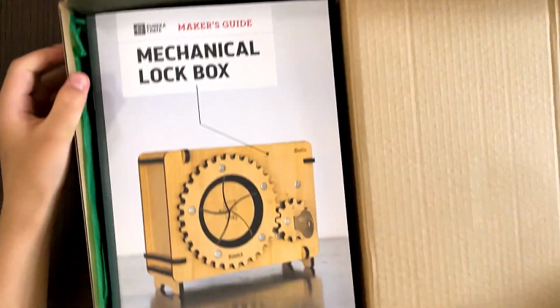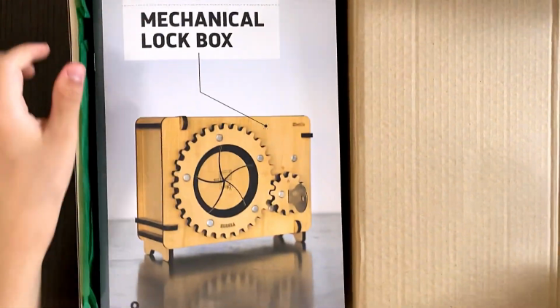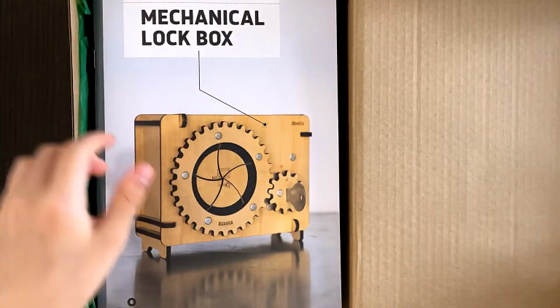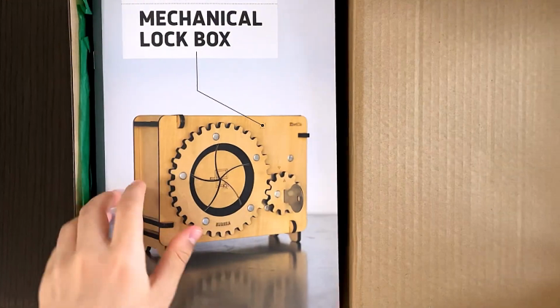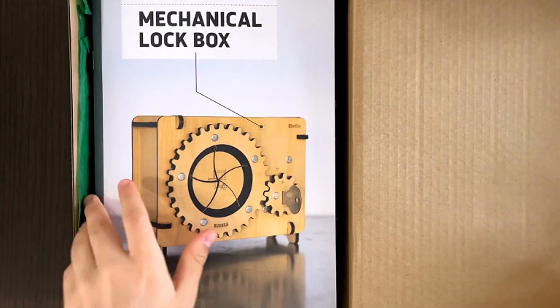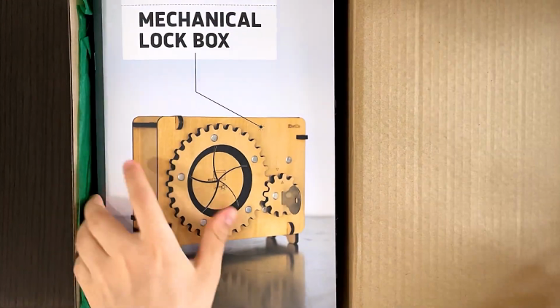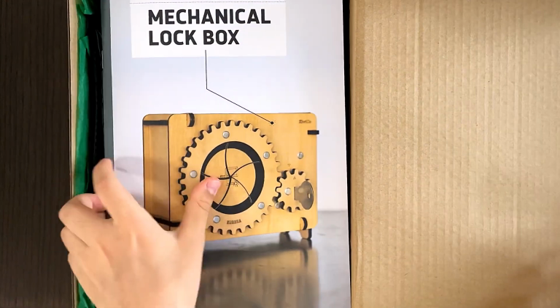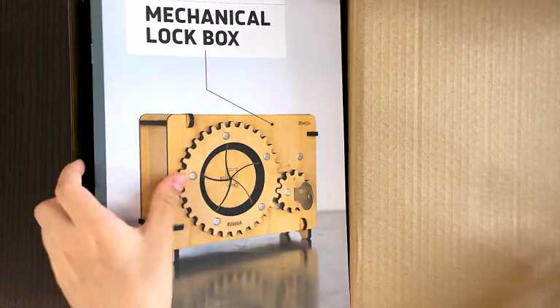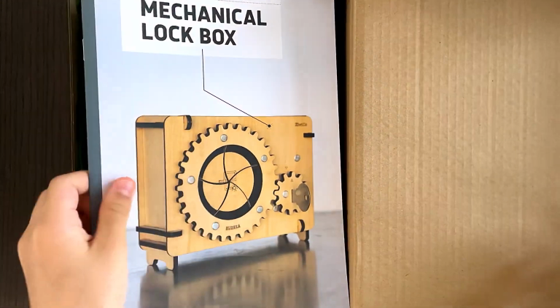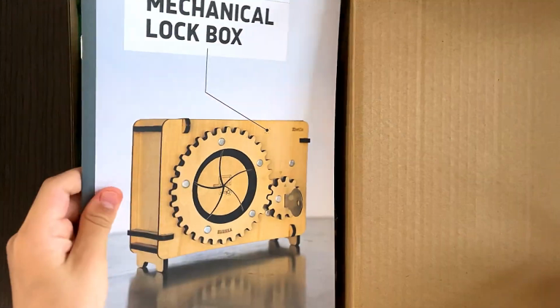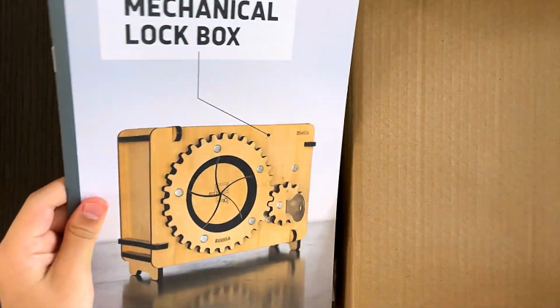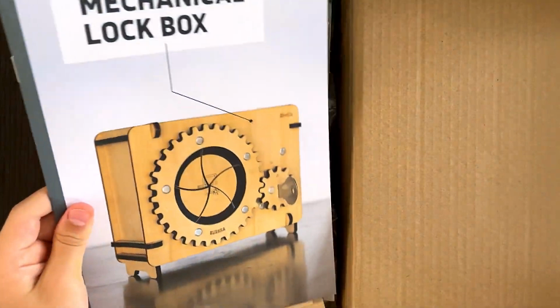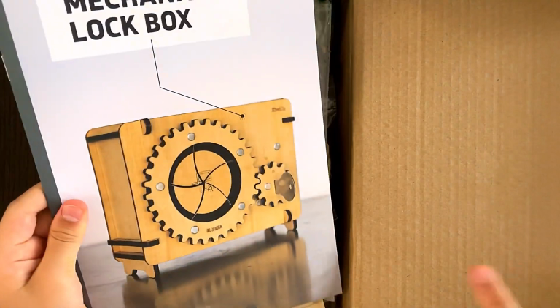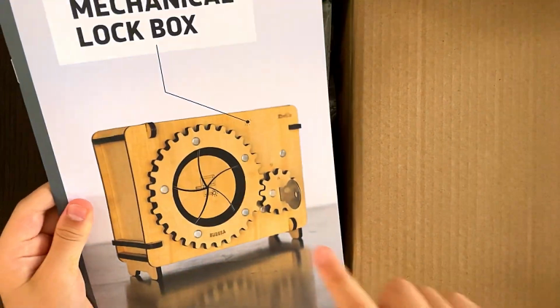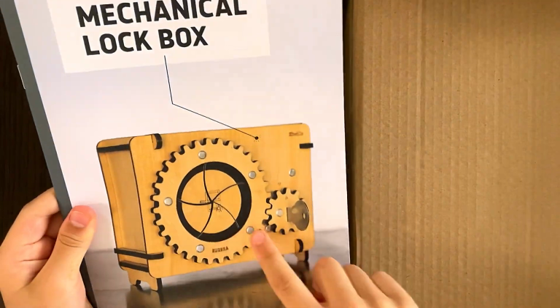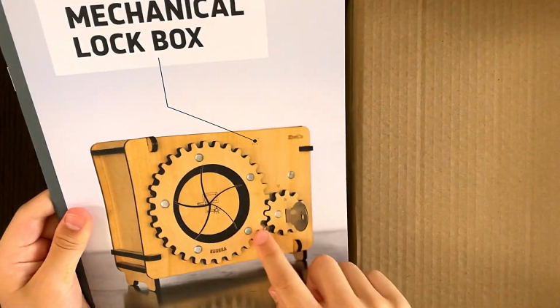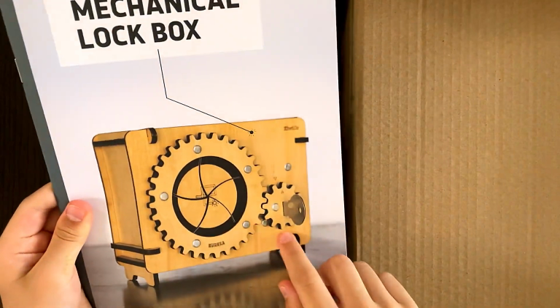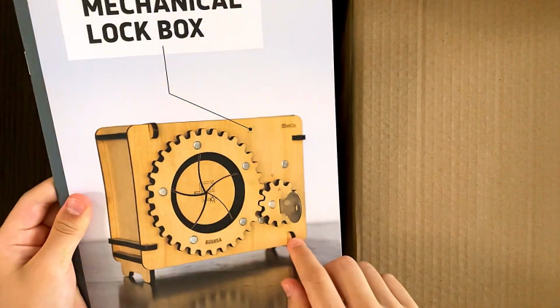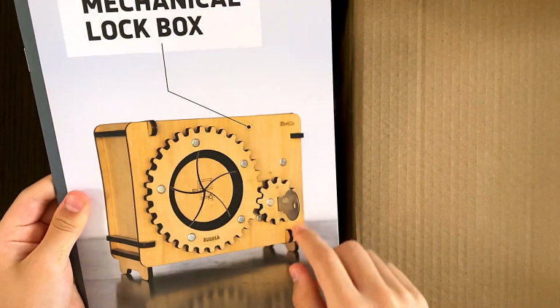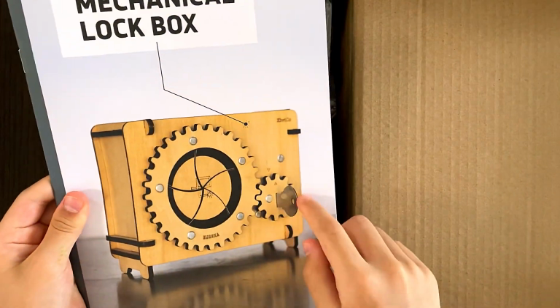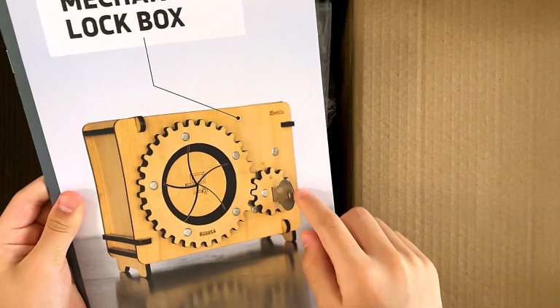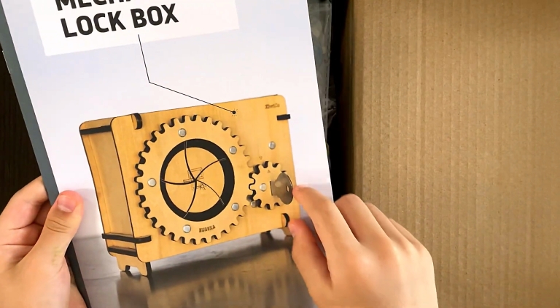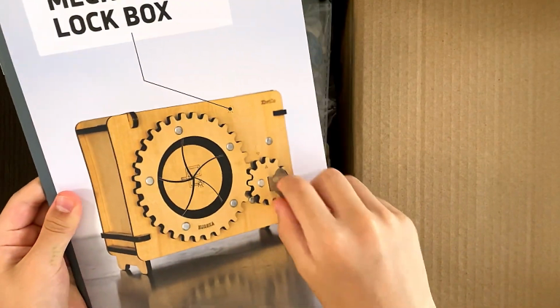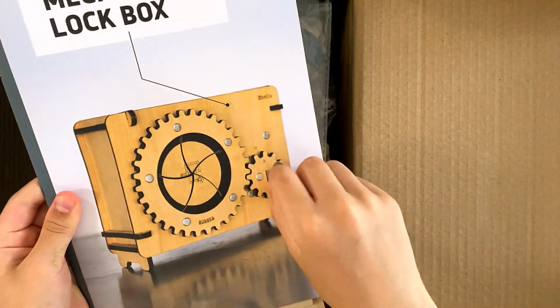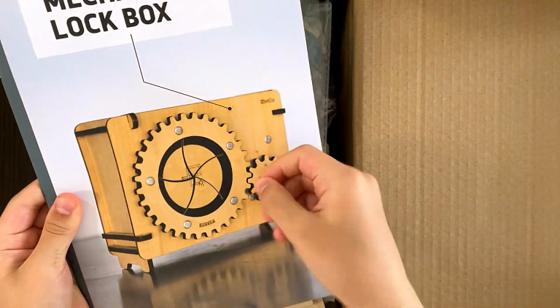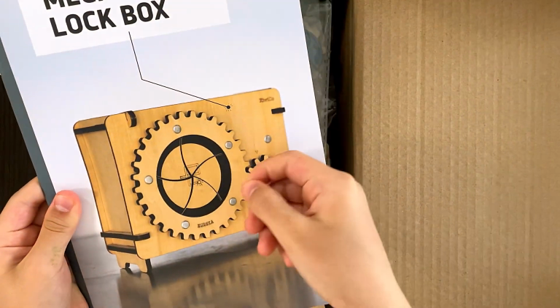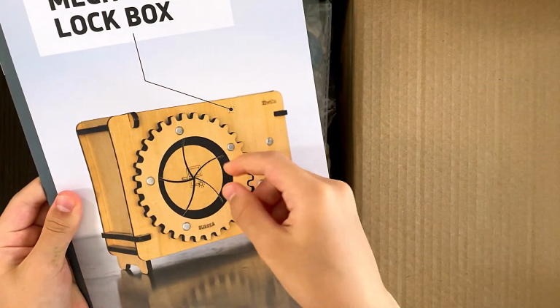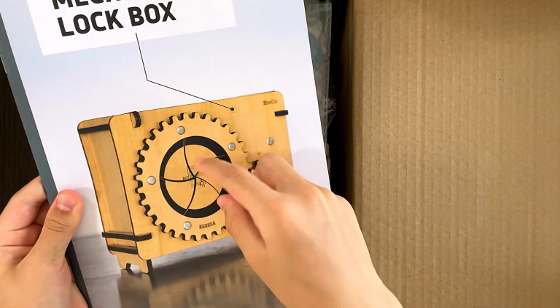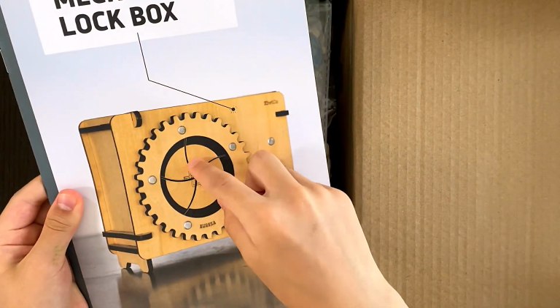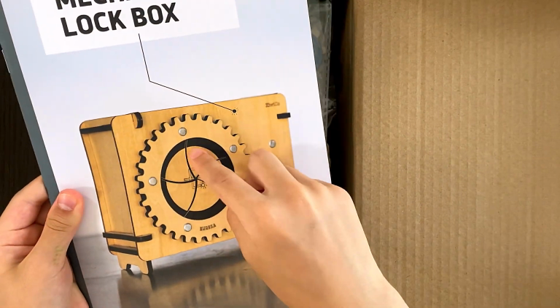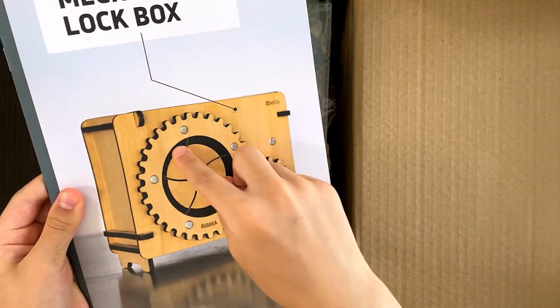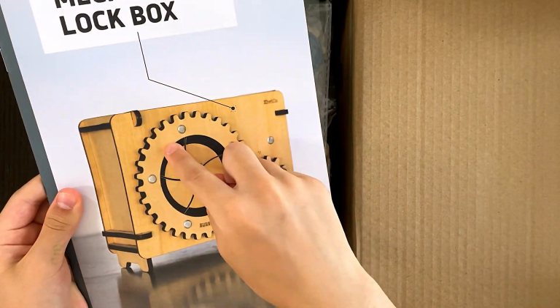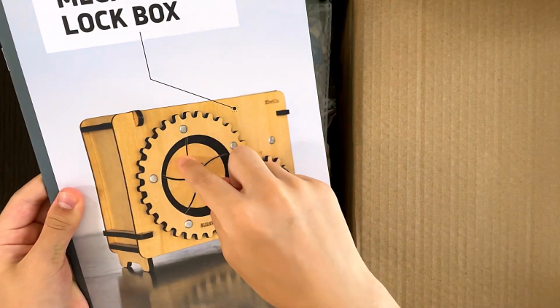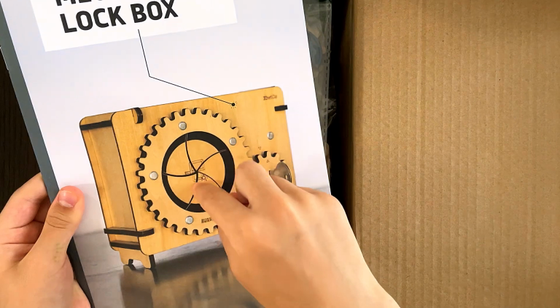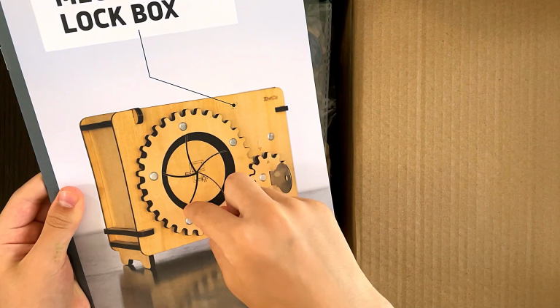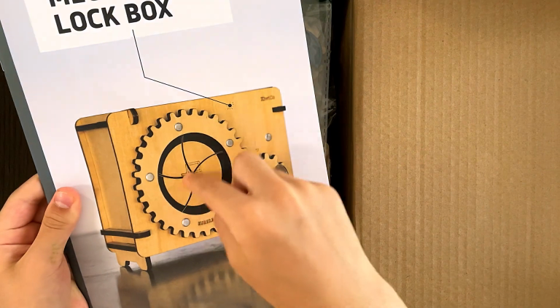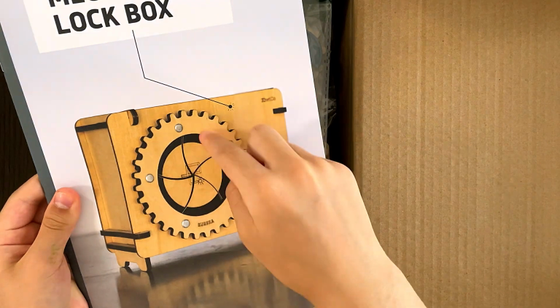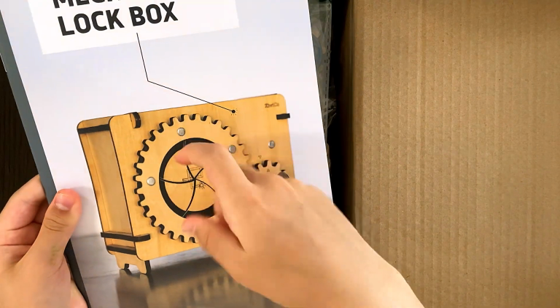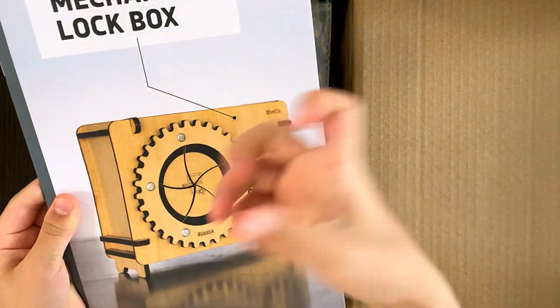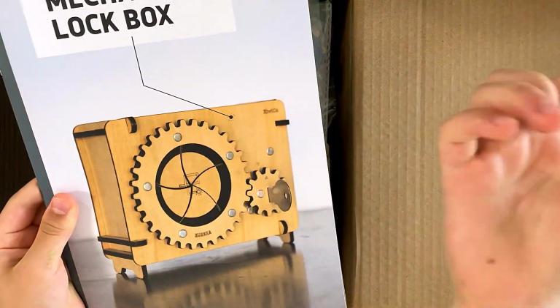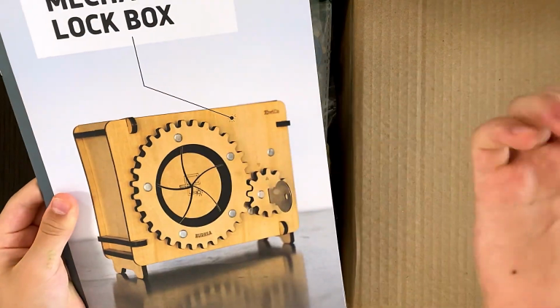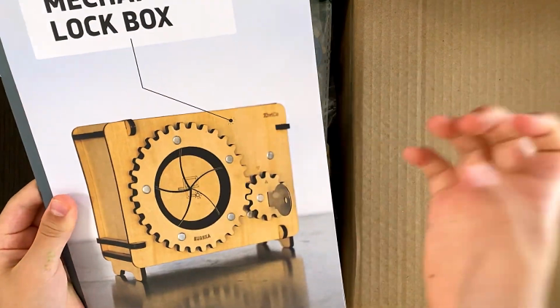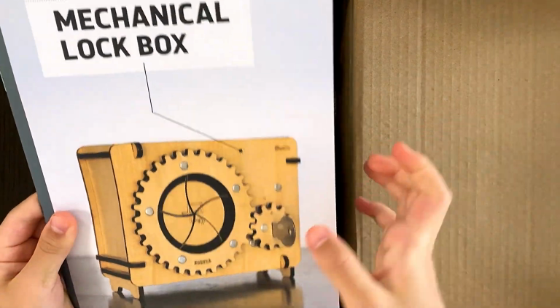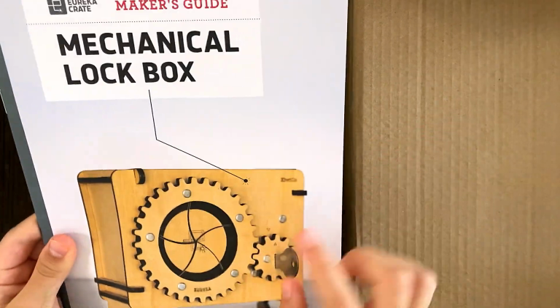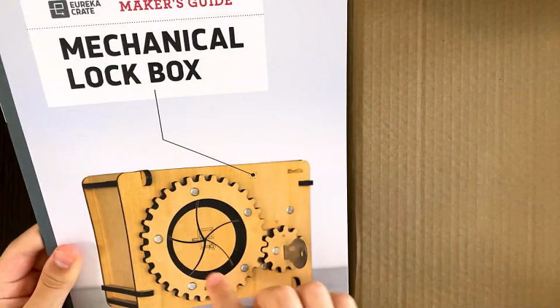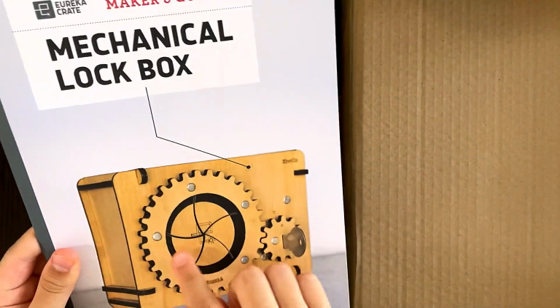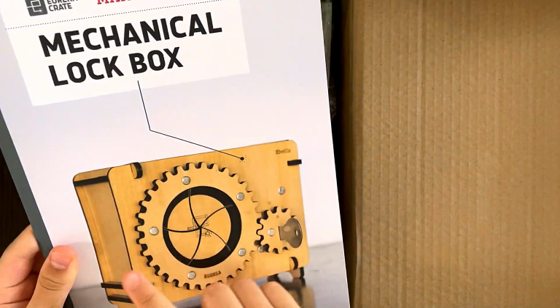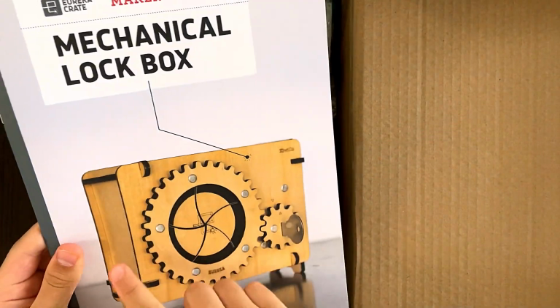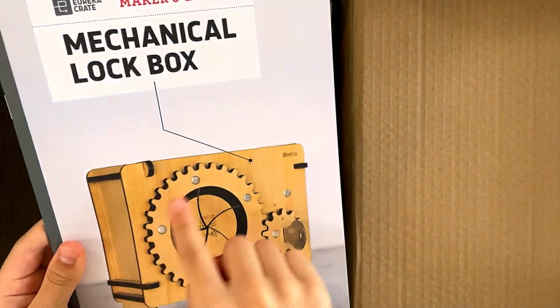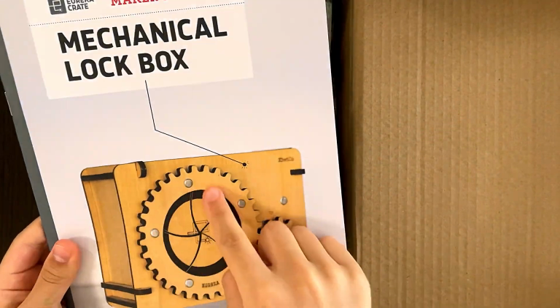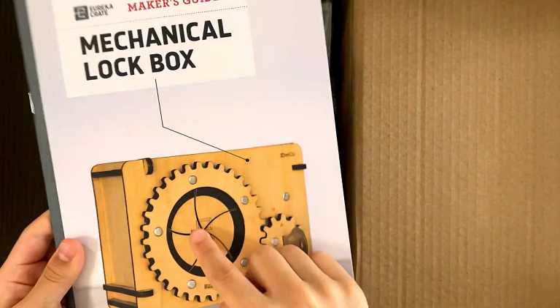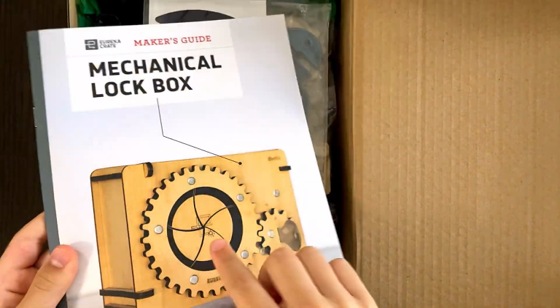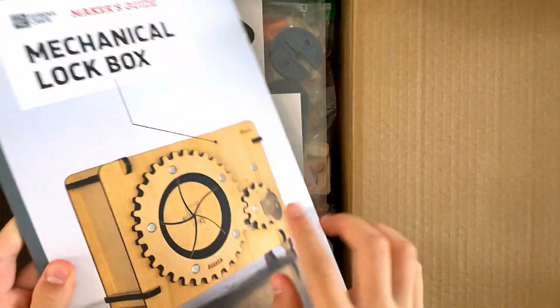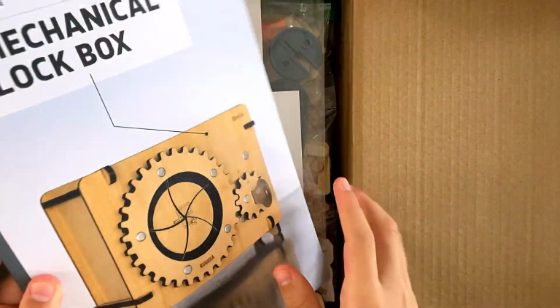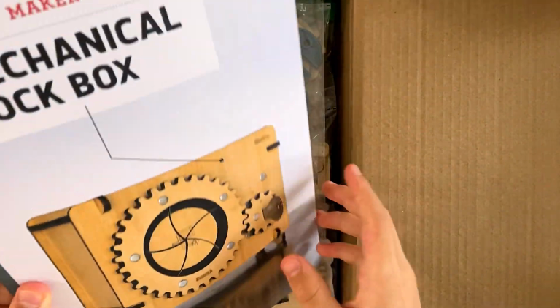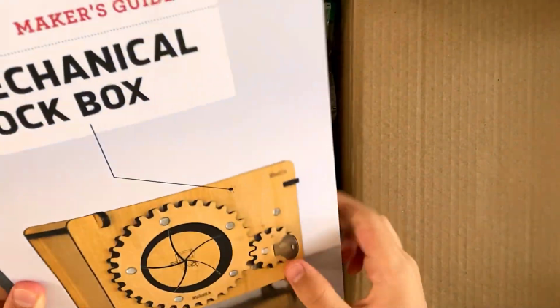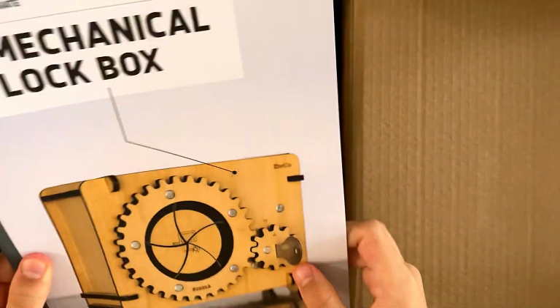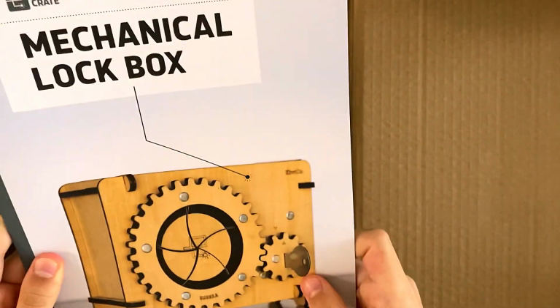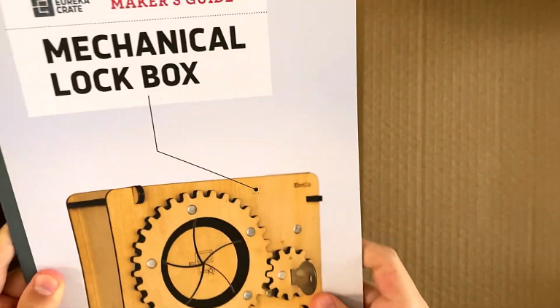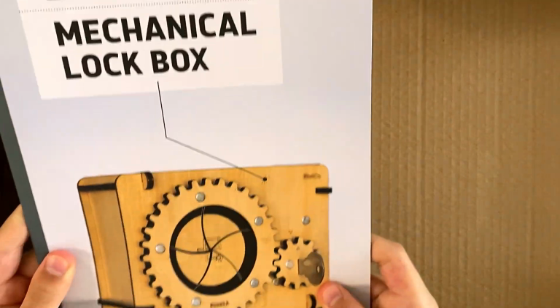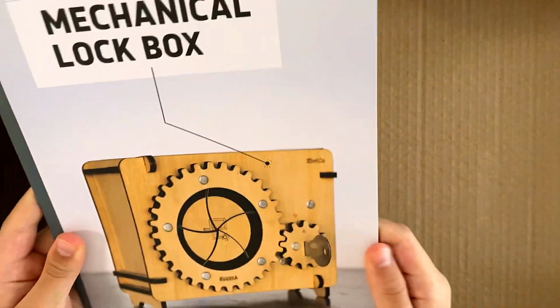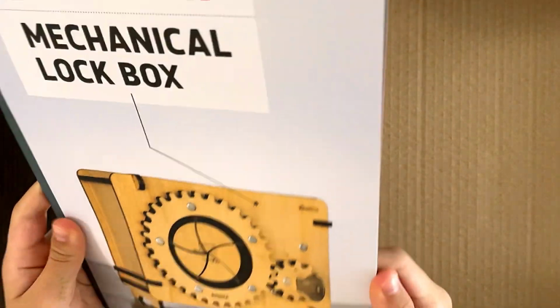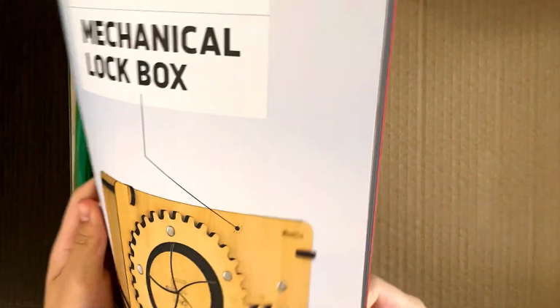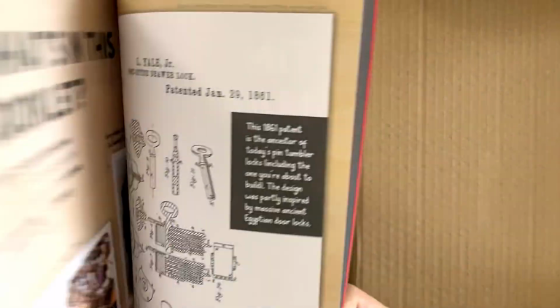So this is what I'm going to be making. It's gears. So probably when you turn the key, this little shaft opens up and you have your own lockbox. I'm going to be making this.